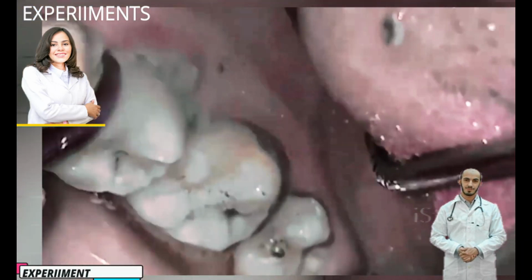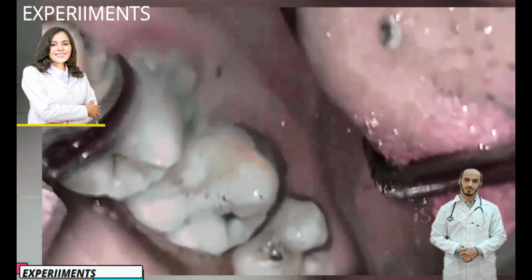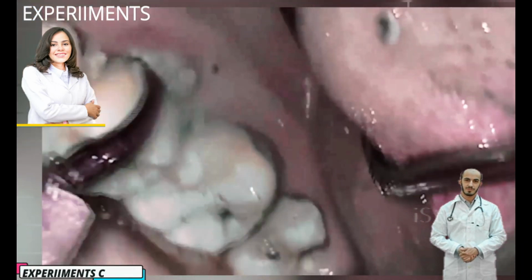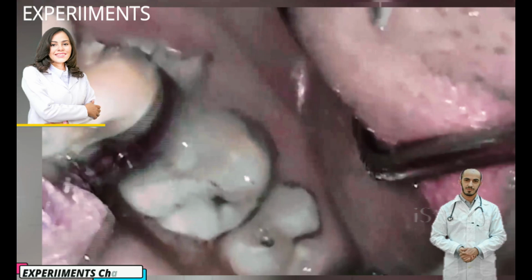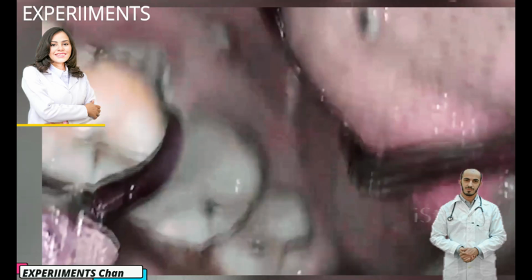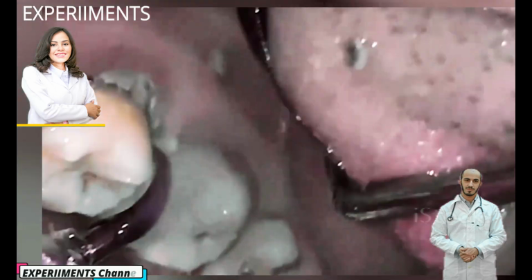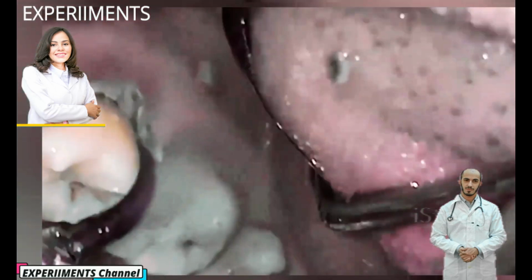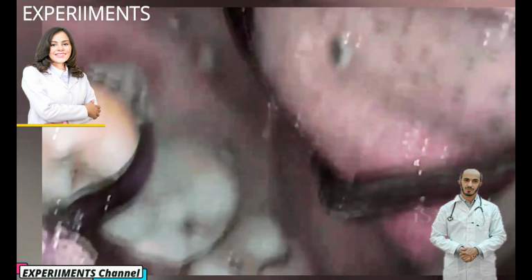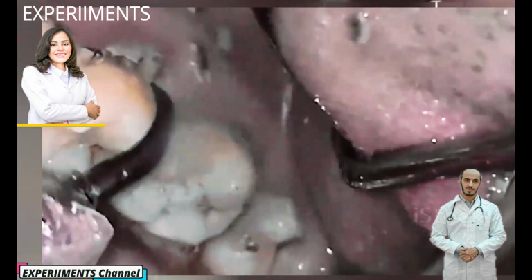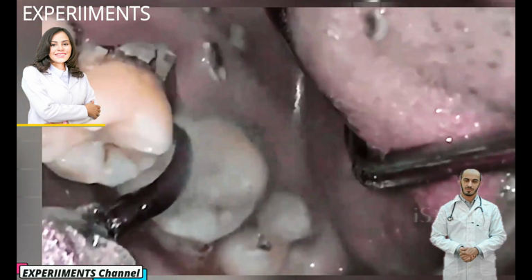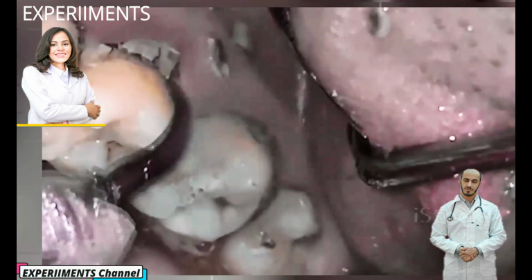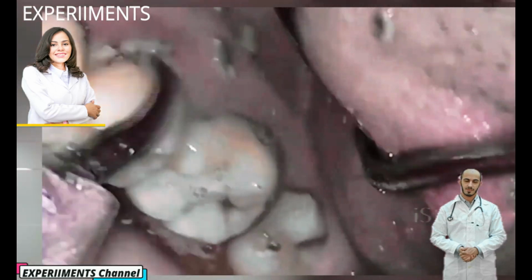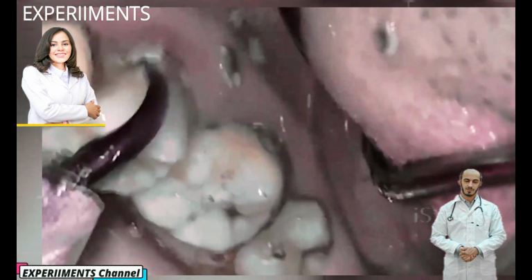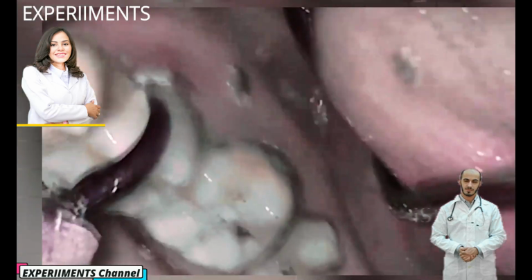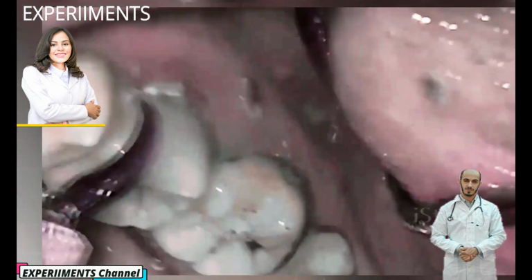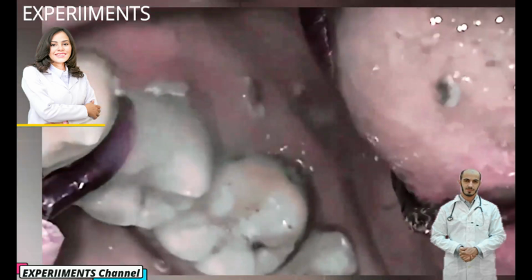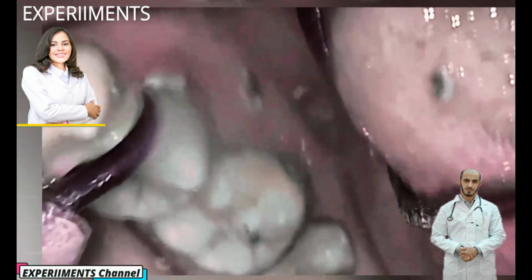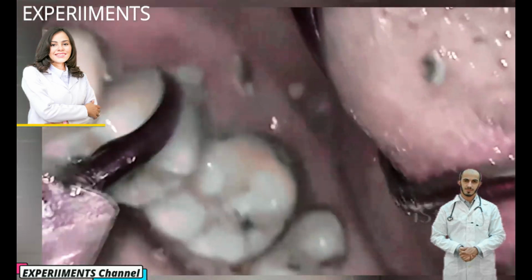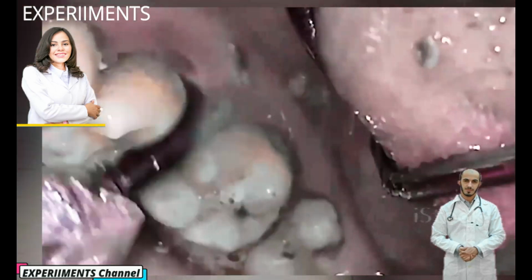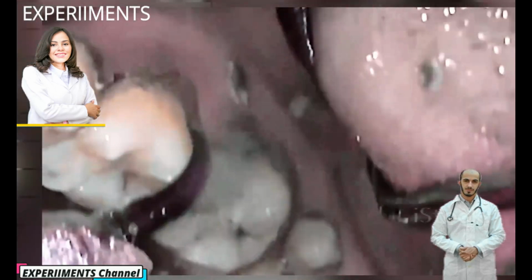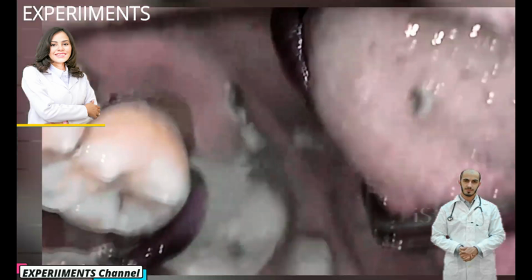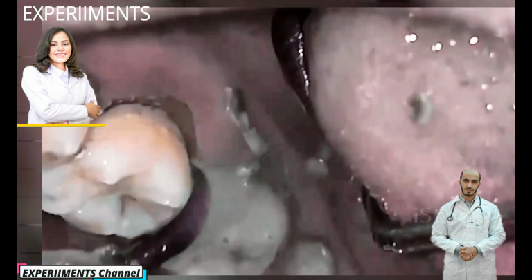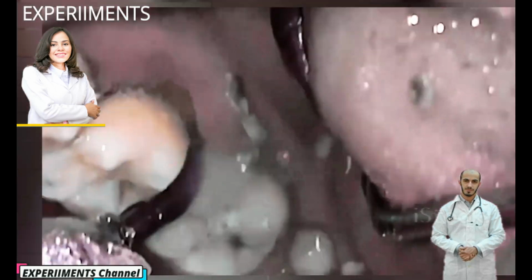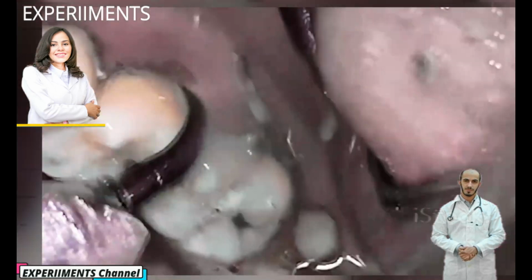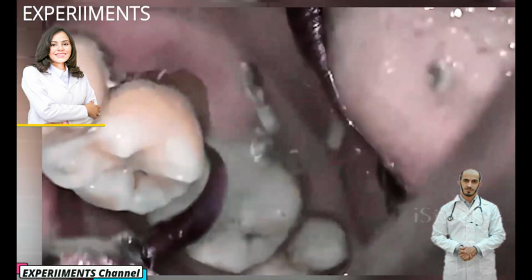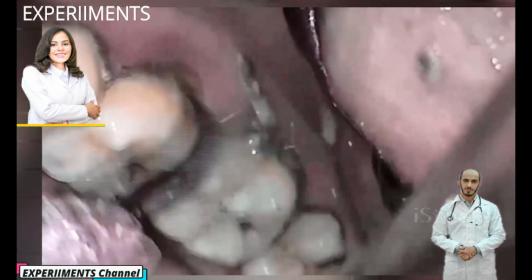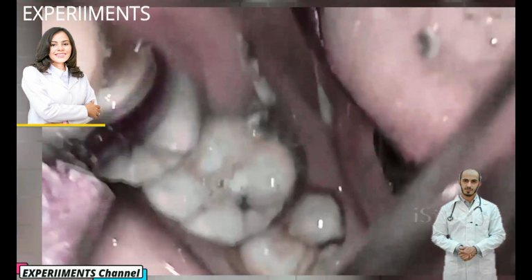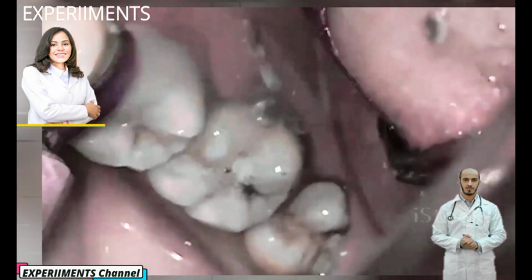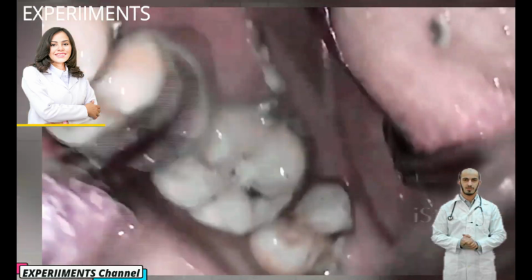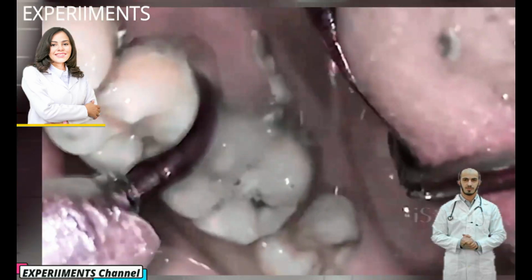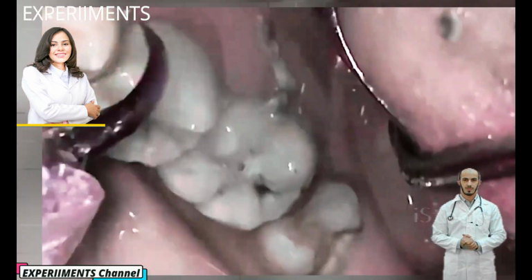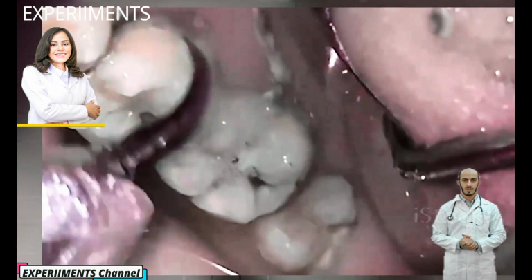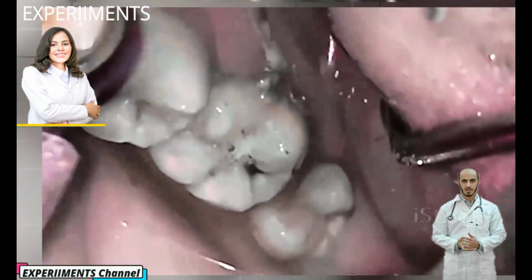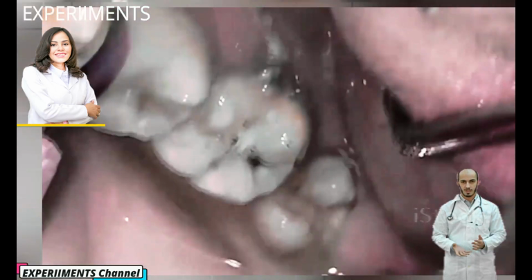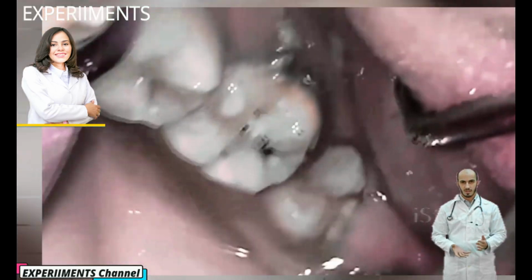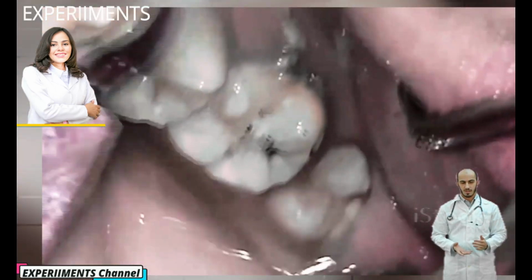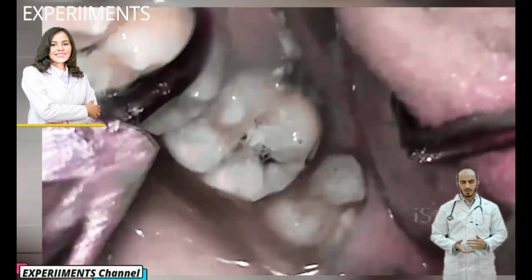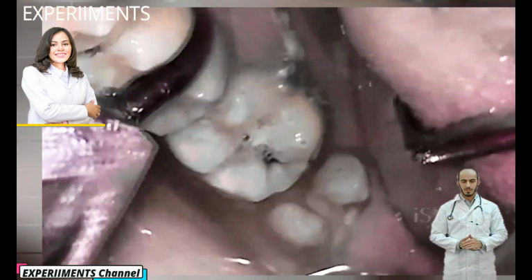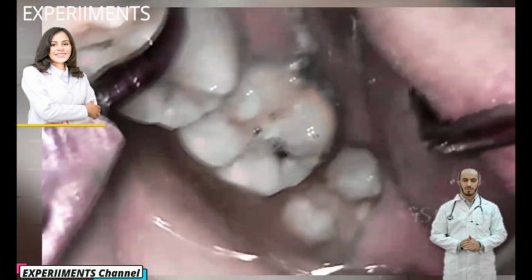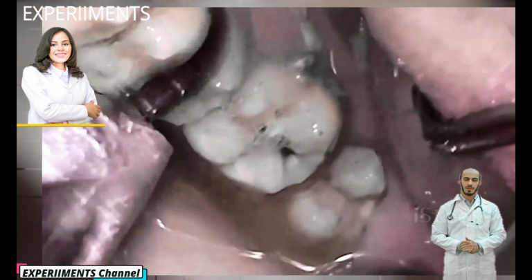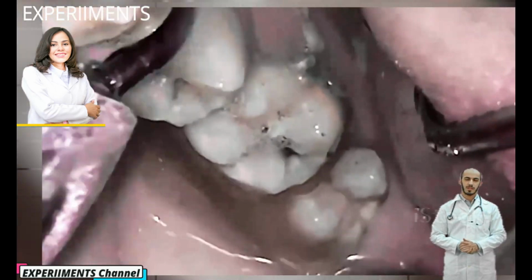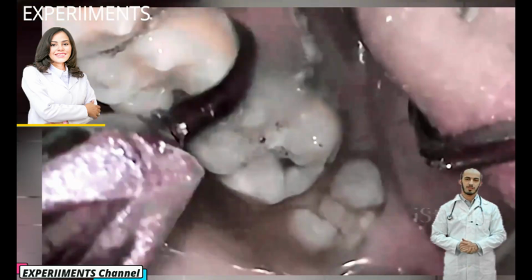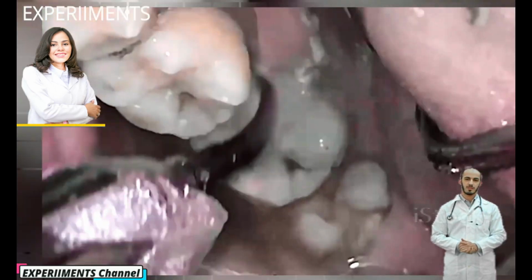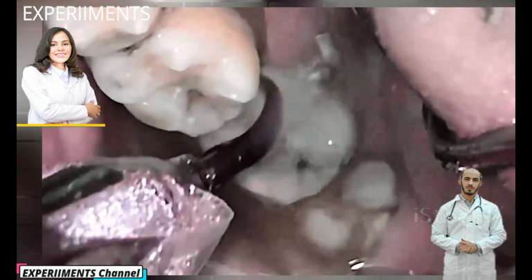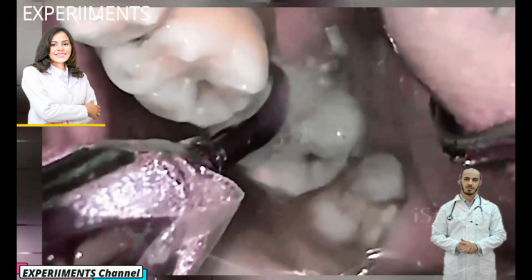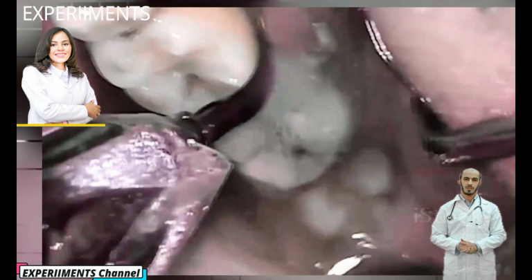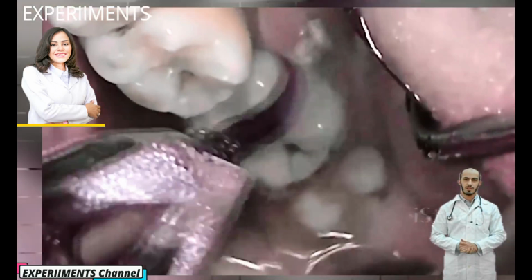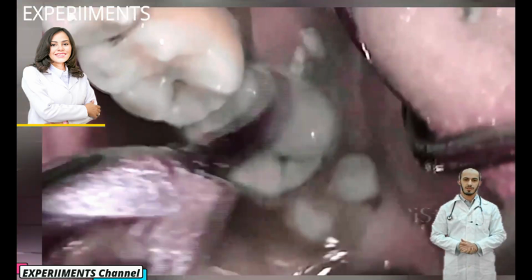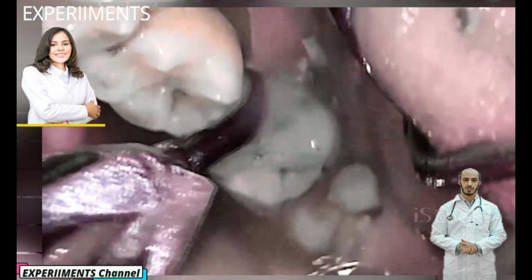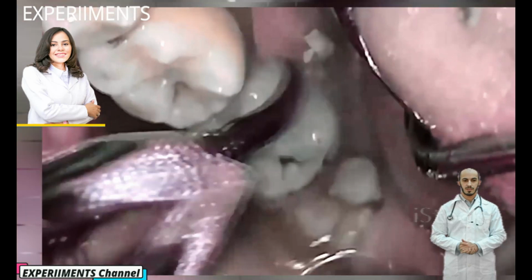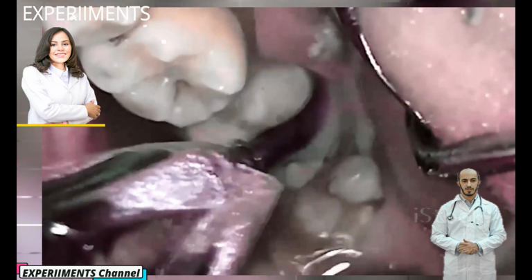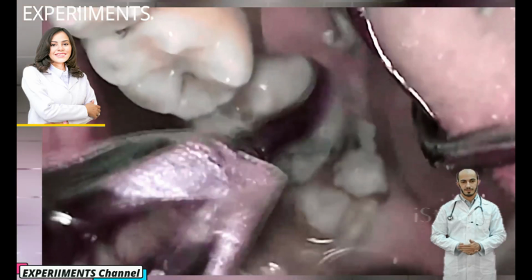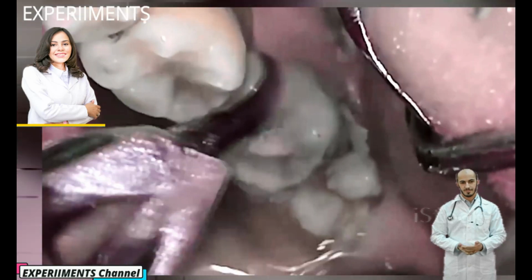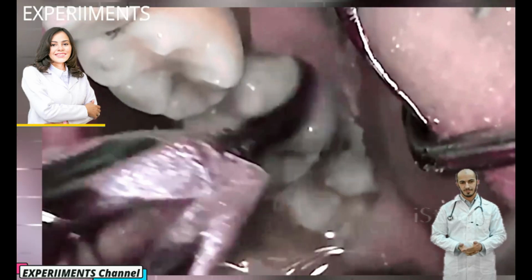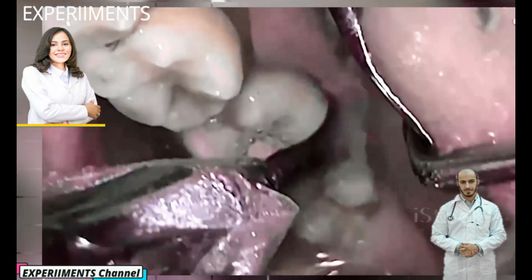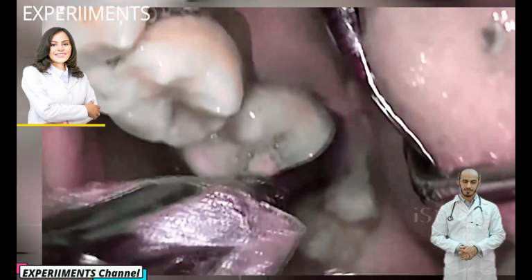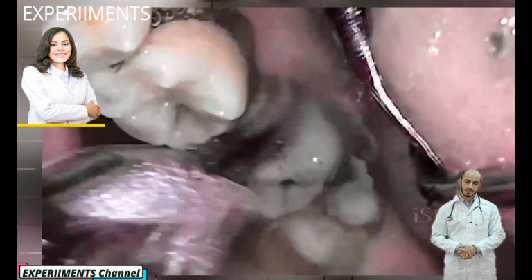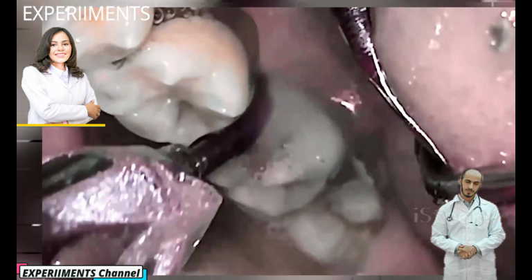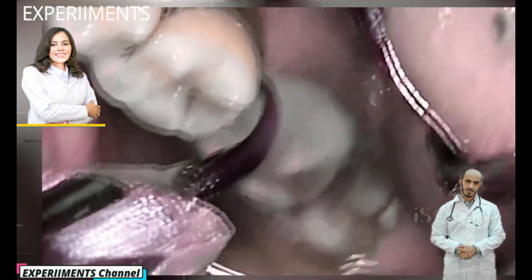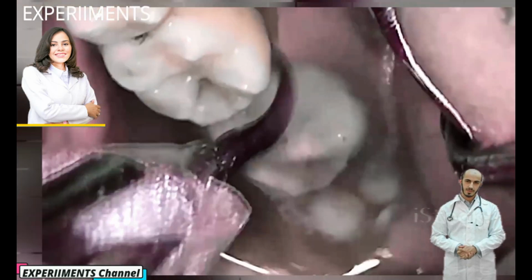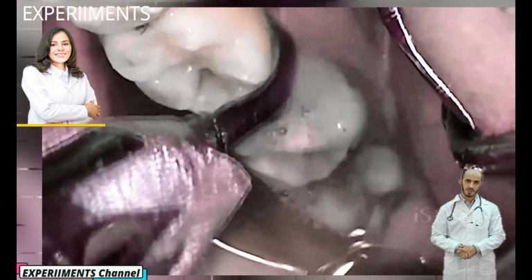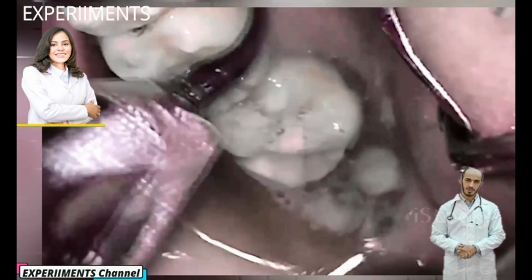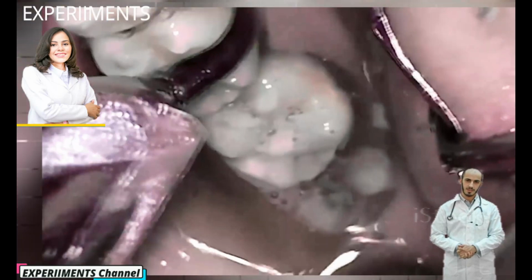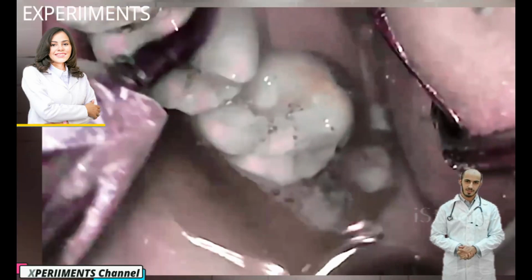They may use dental mirrors to spot plaque in hard-to-see places. If you want to know whether you're removing plaque properly at home, try staining it using plaque disclosing tablets.